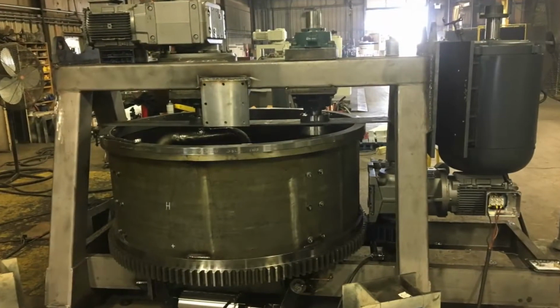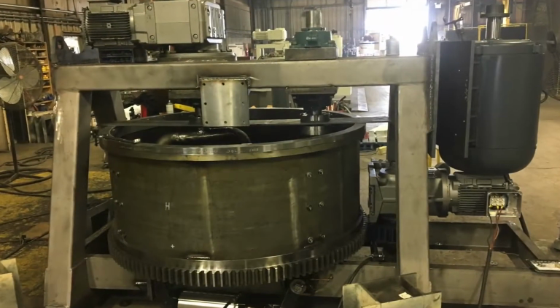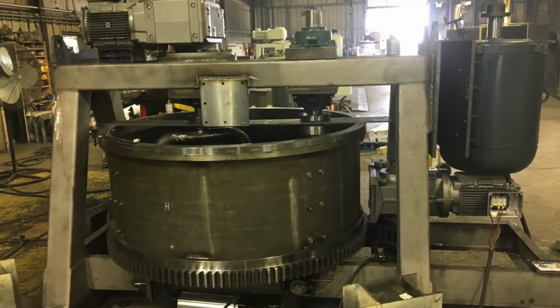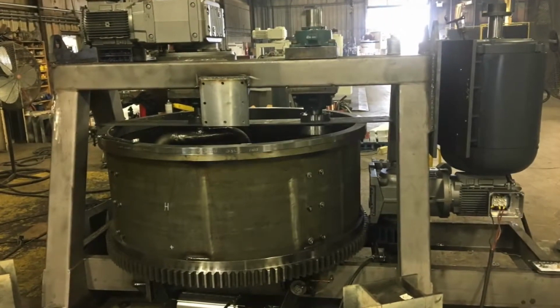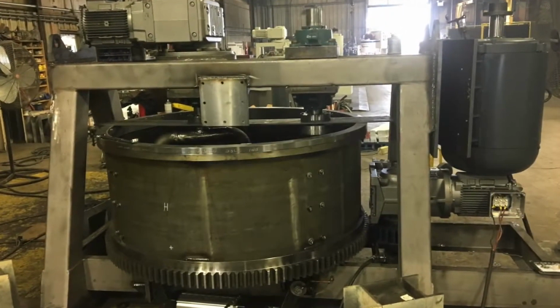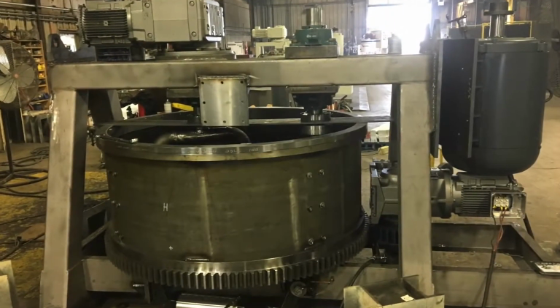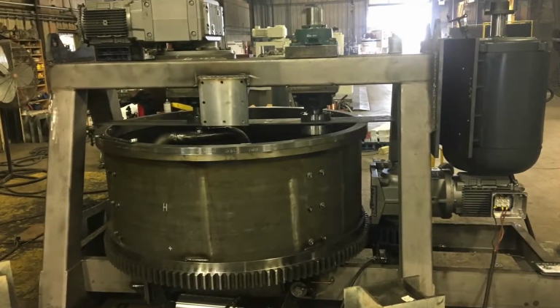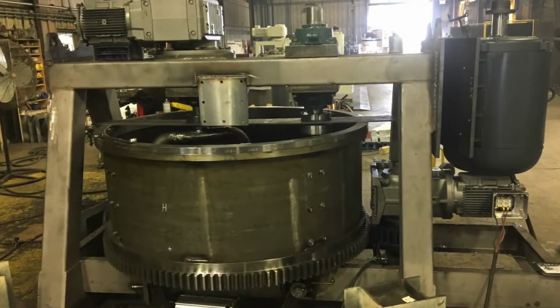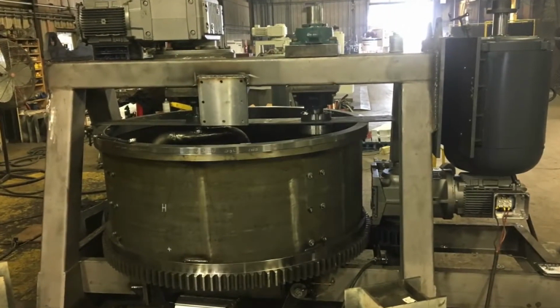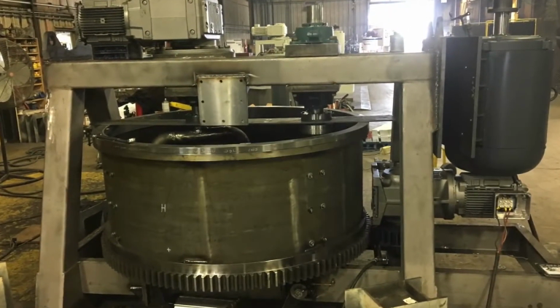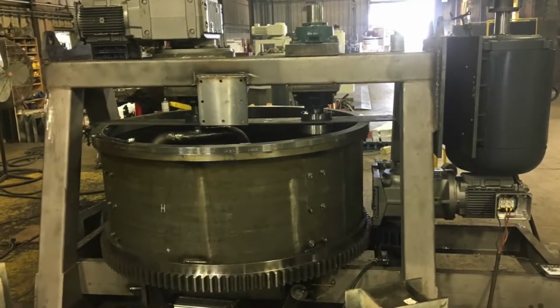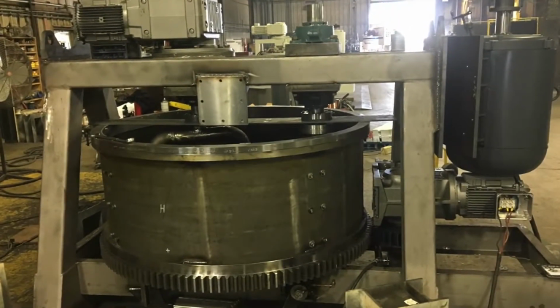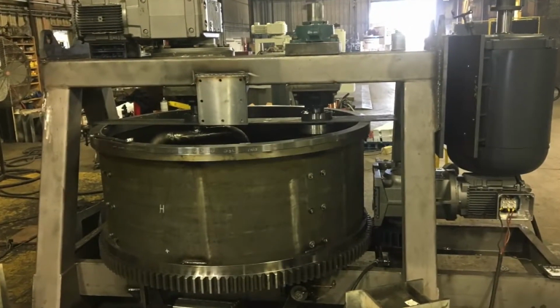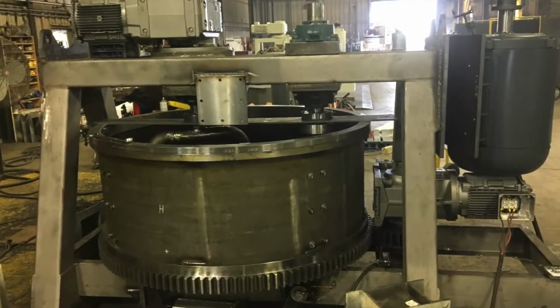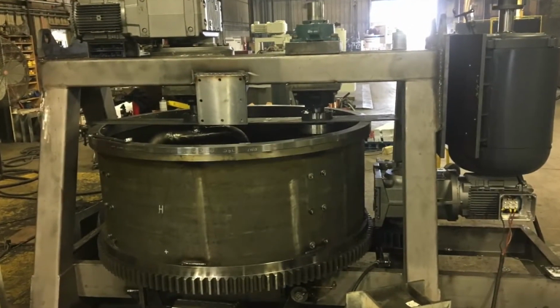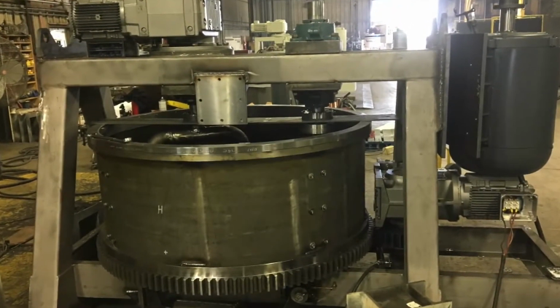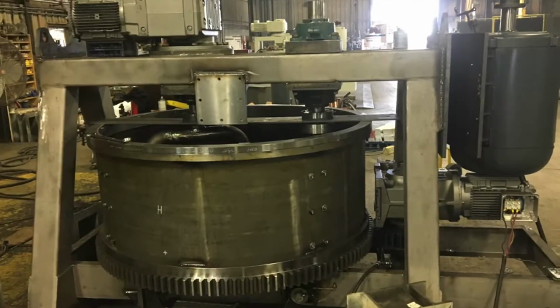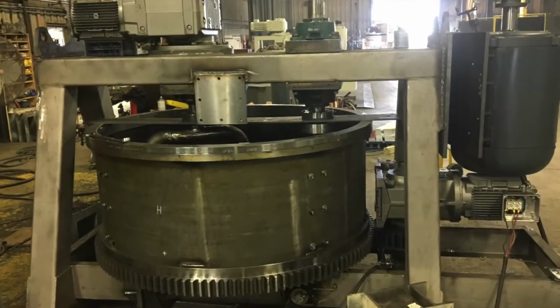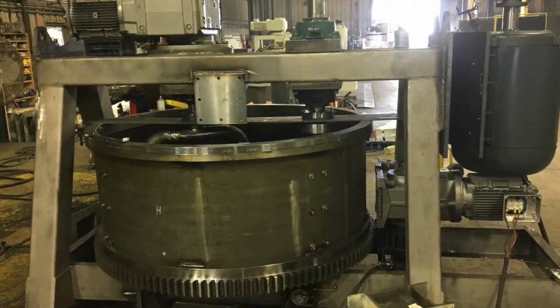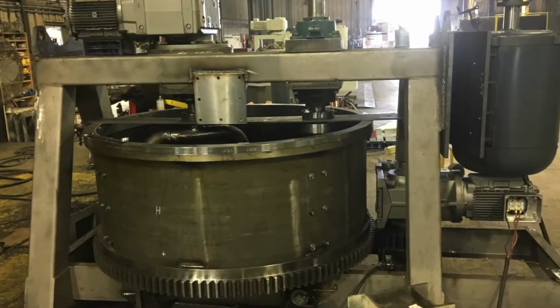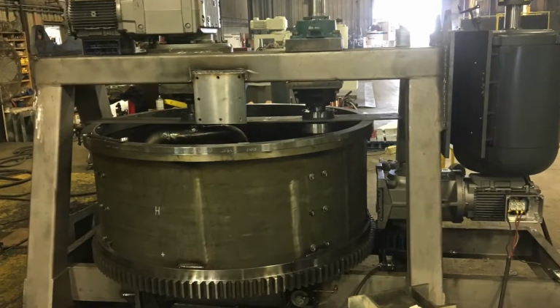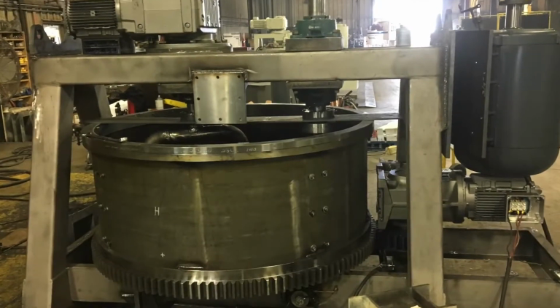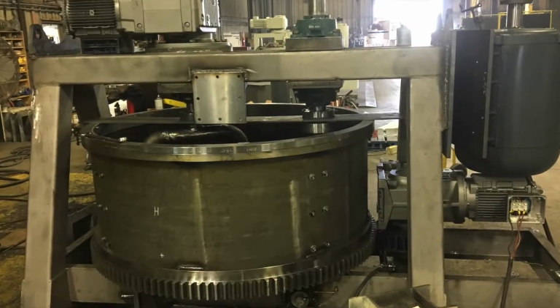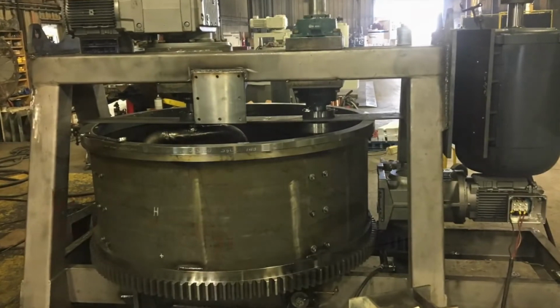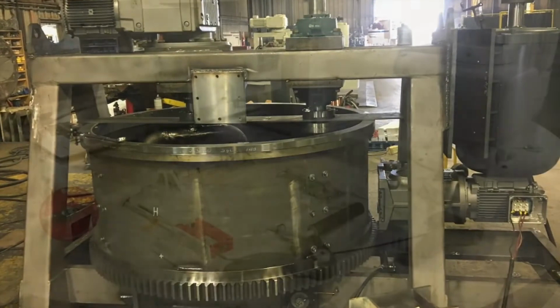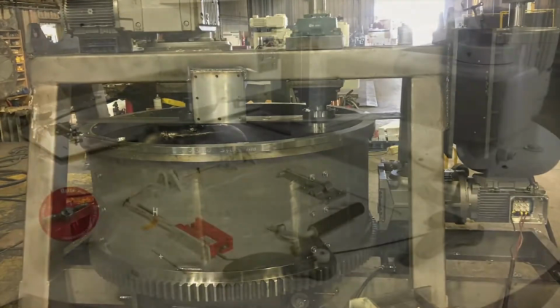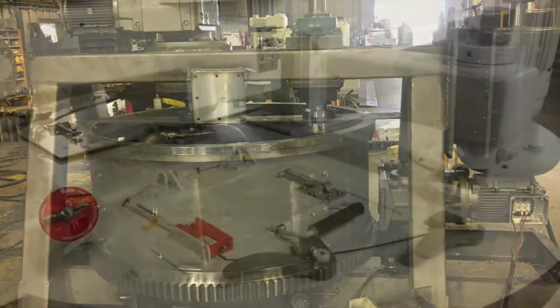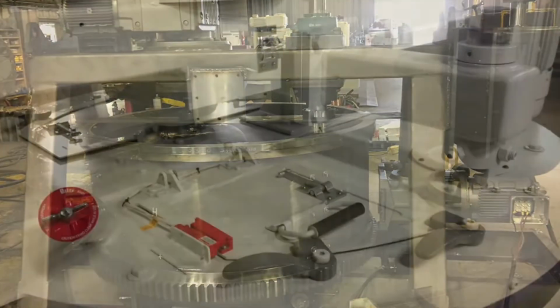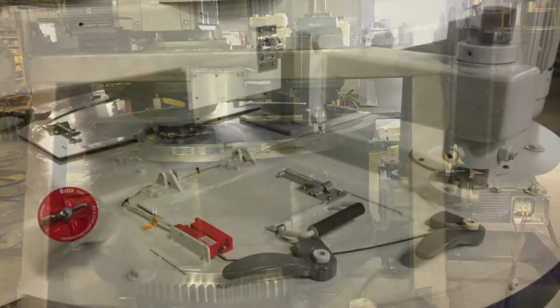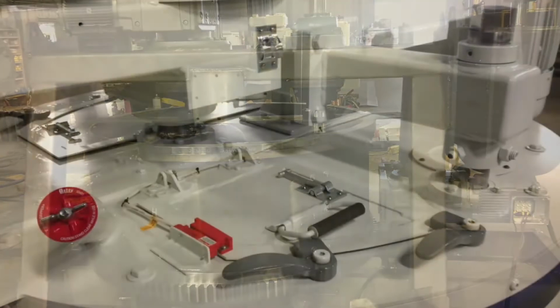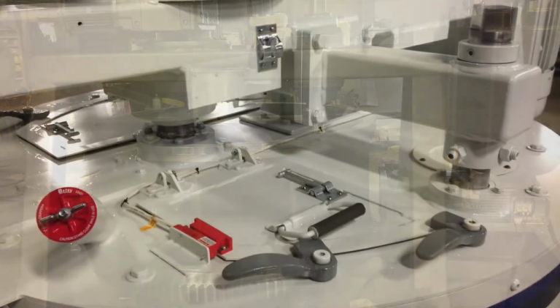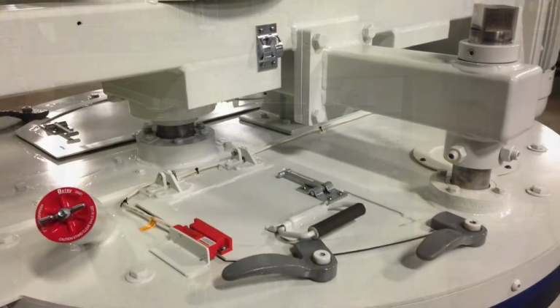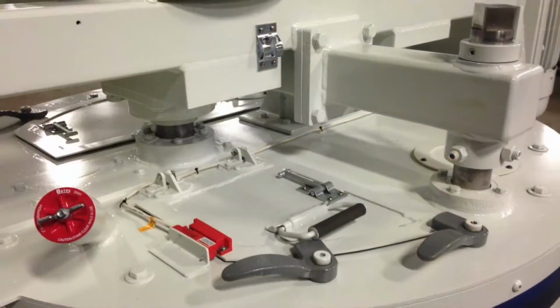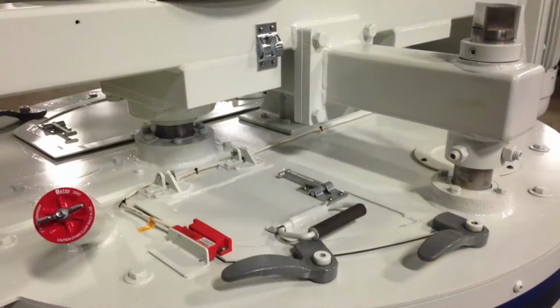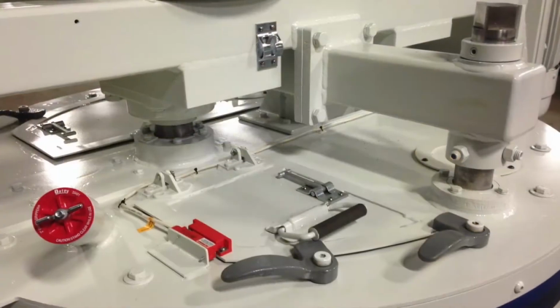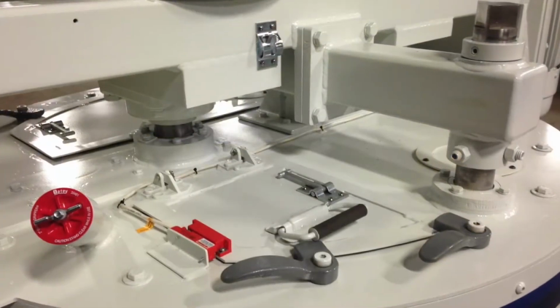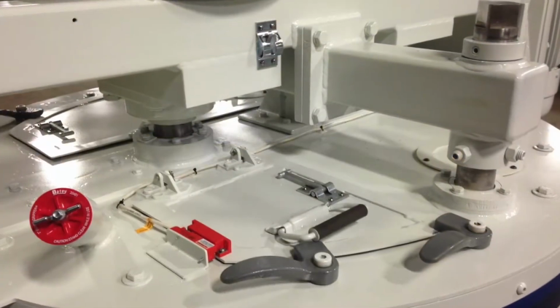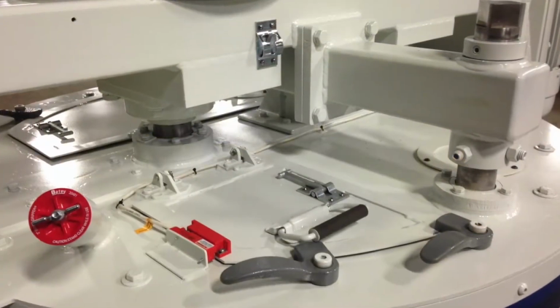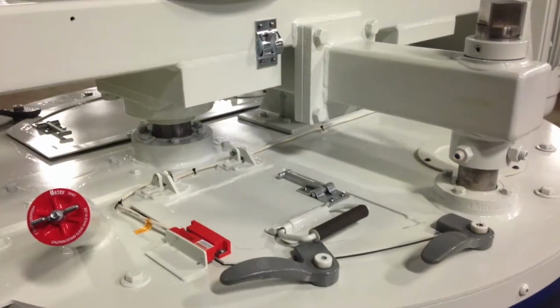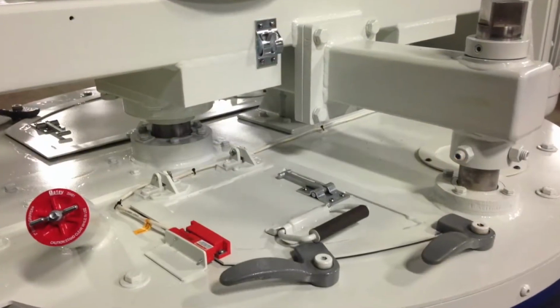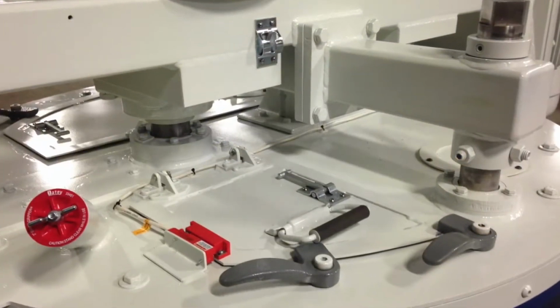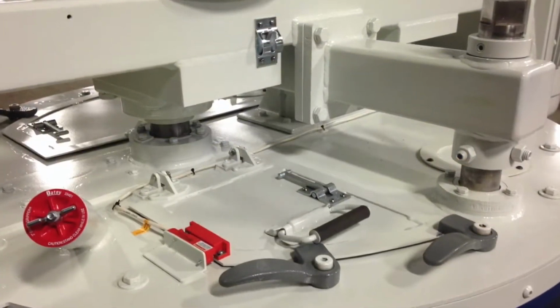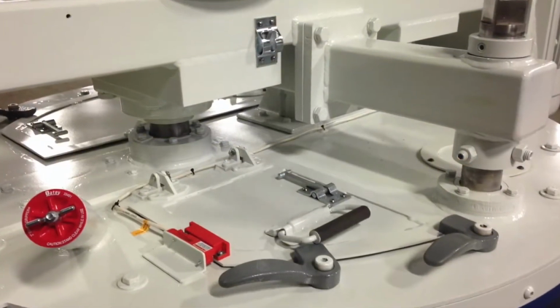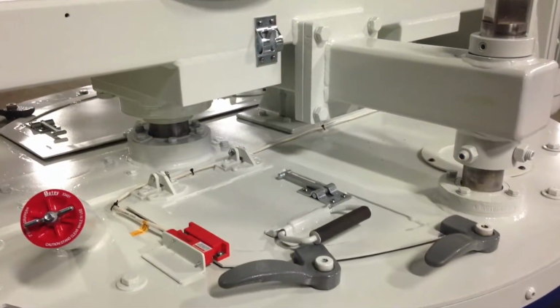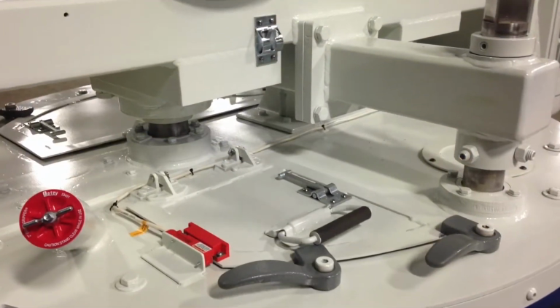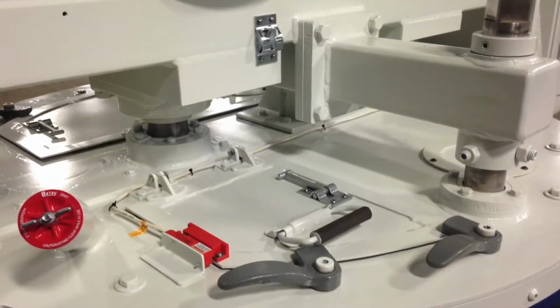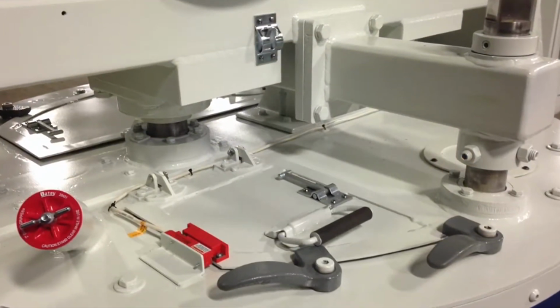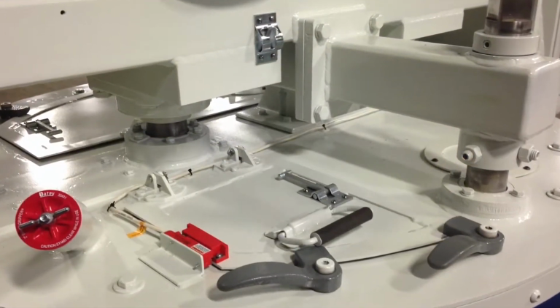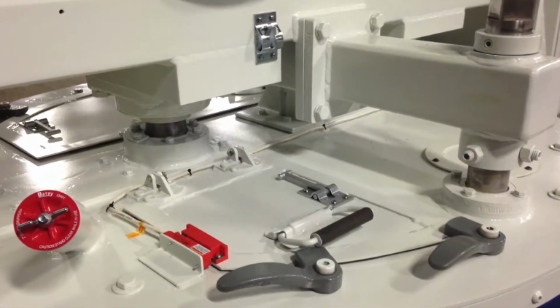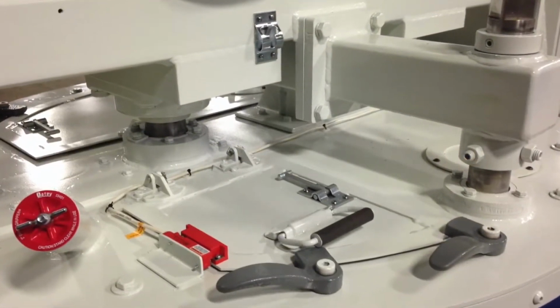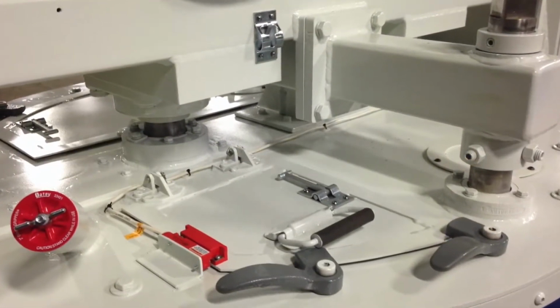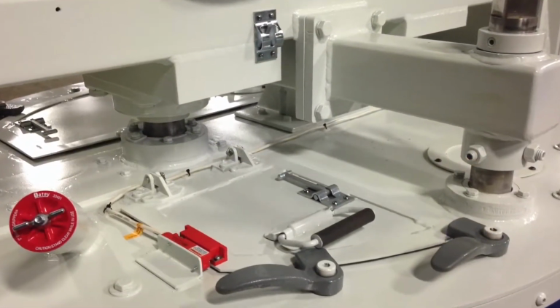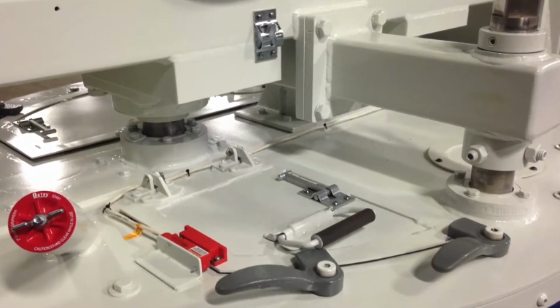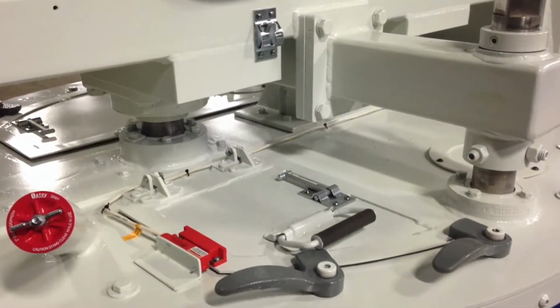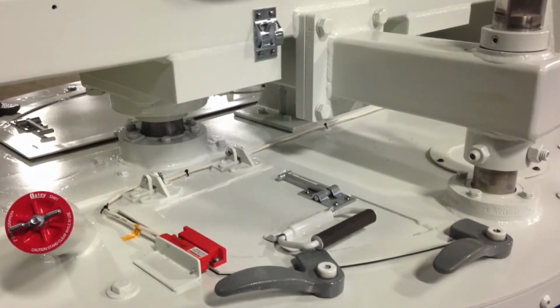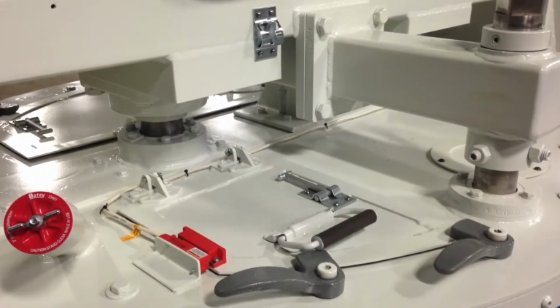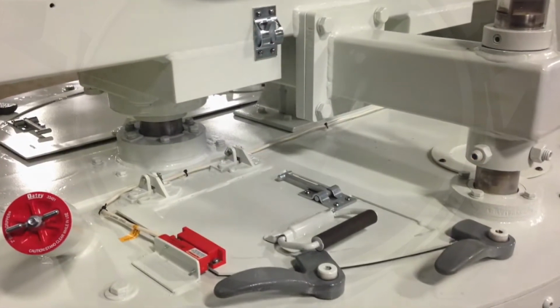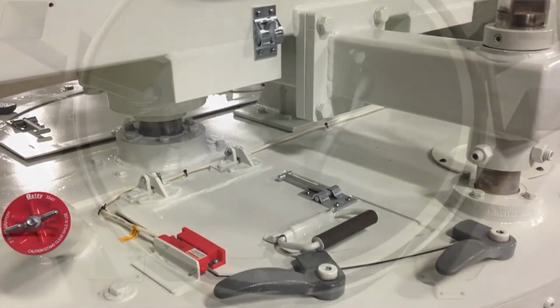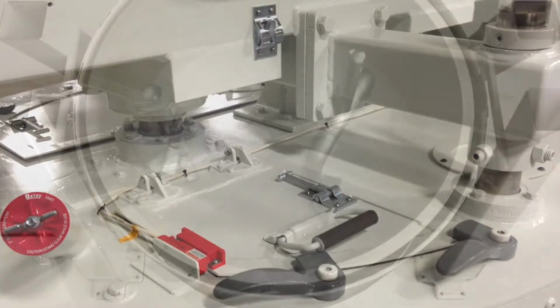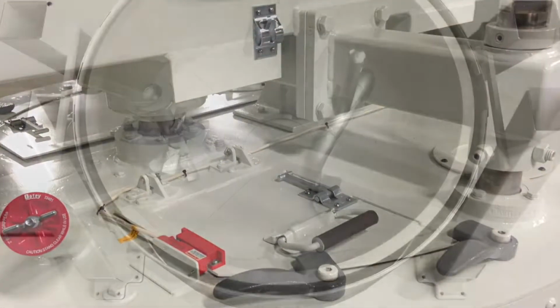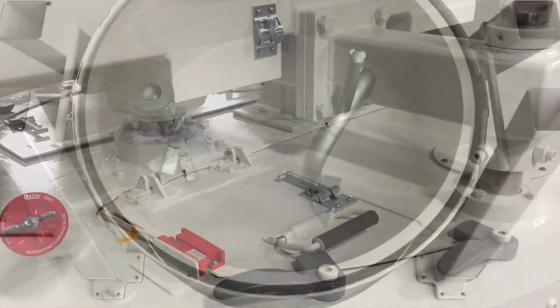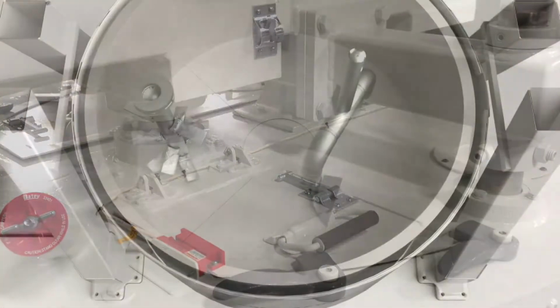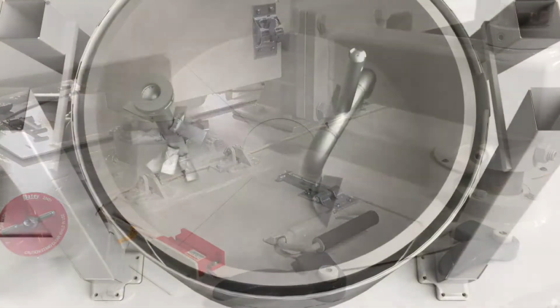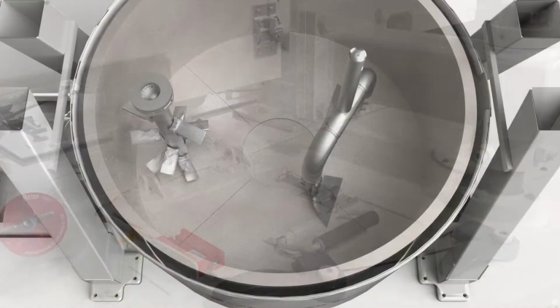Proudly manufactured in Lebanon, Pennsylvania, we work with our customers to provide custom porting and tooling arrangements to fit our customers' needs.